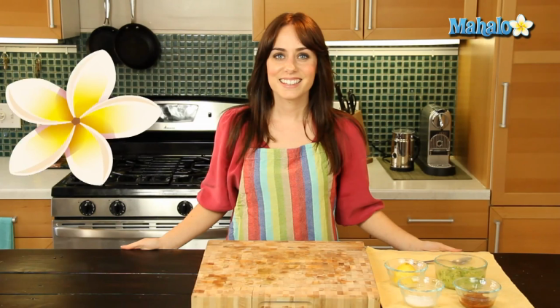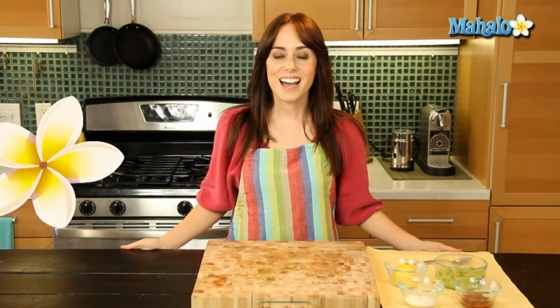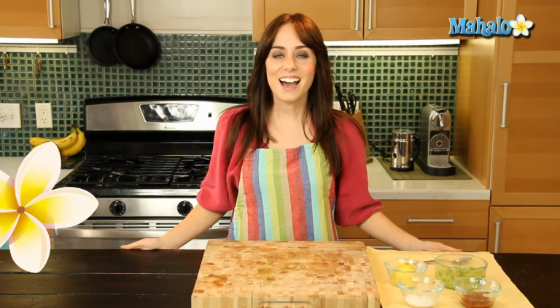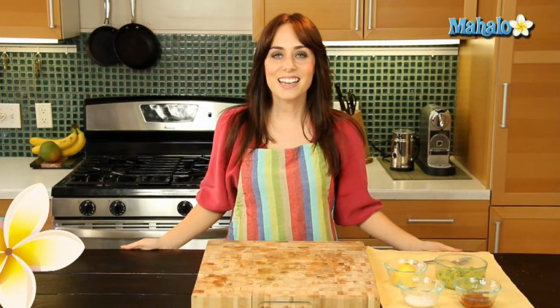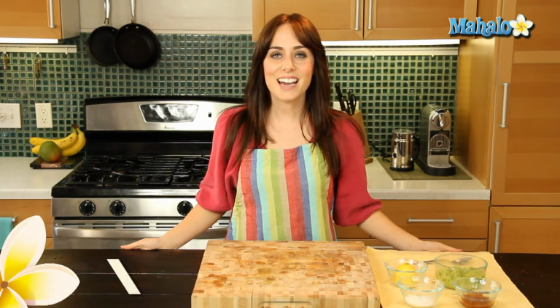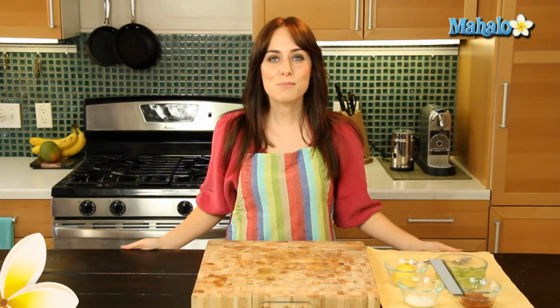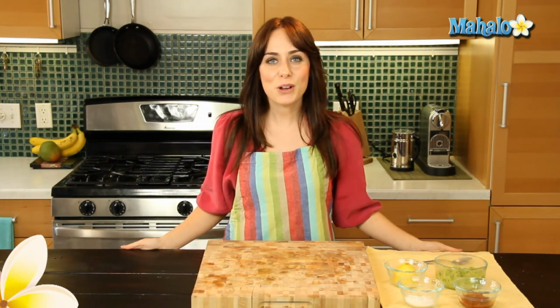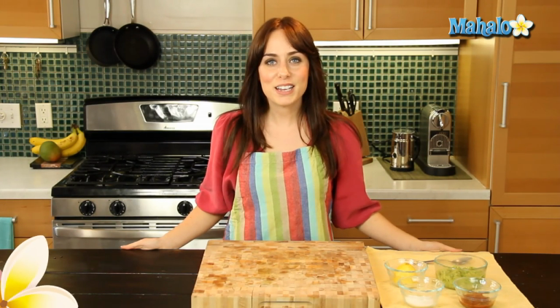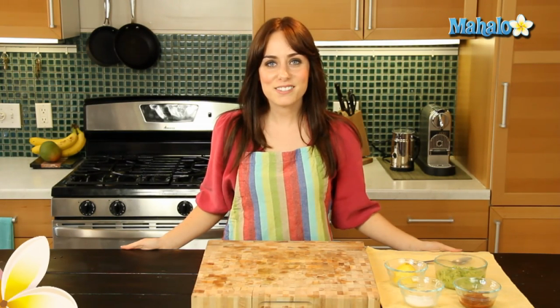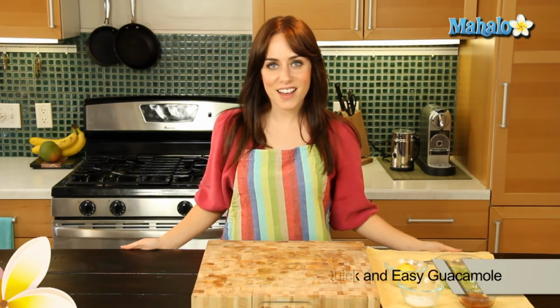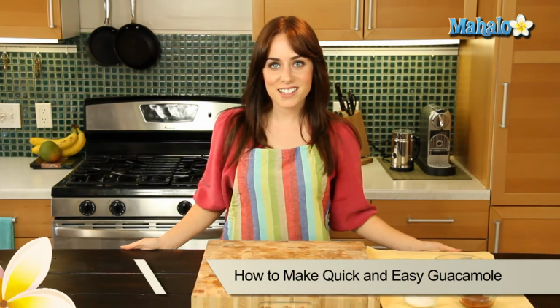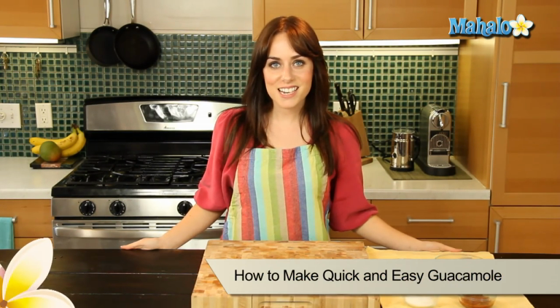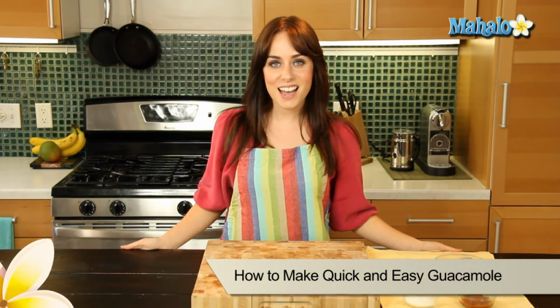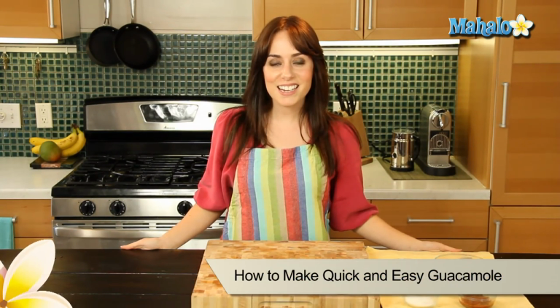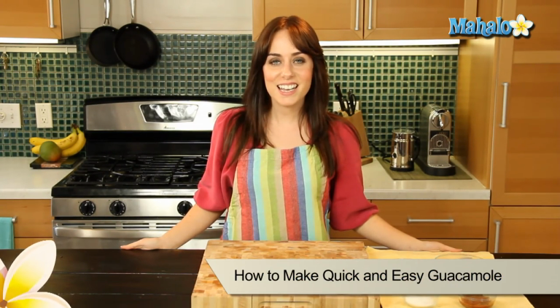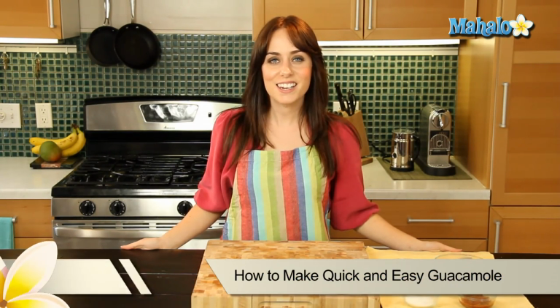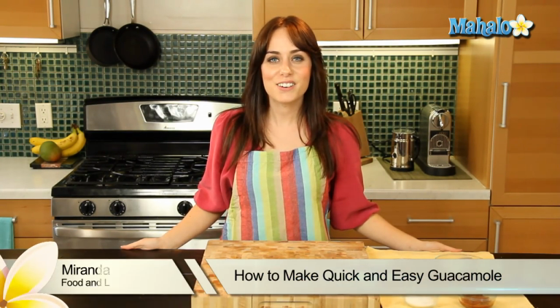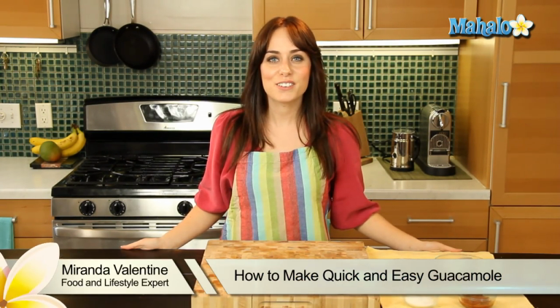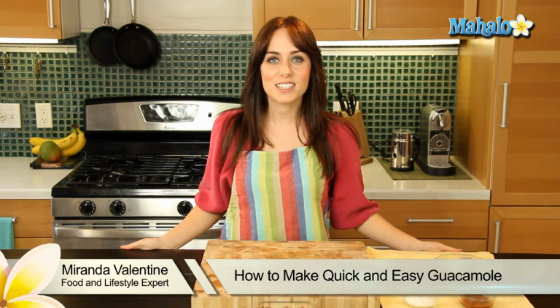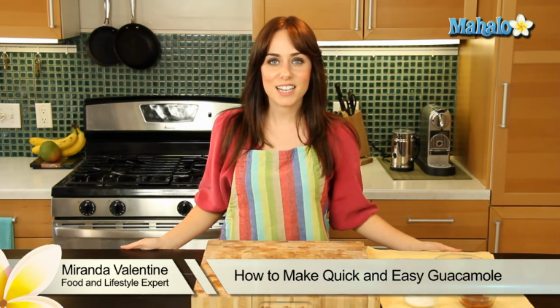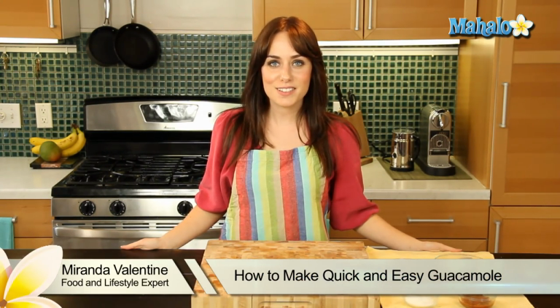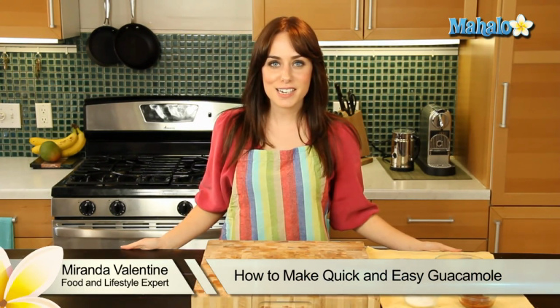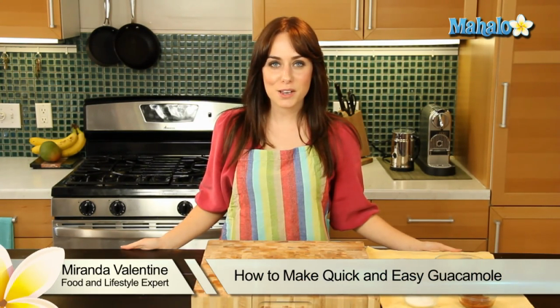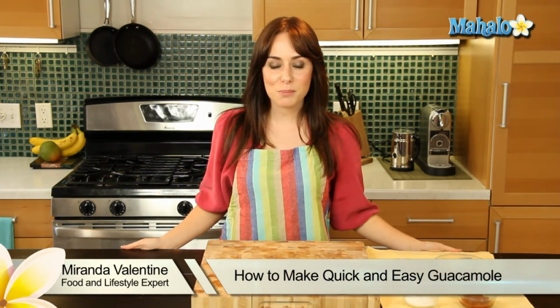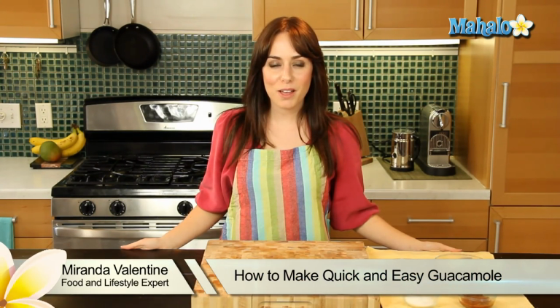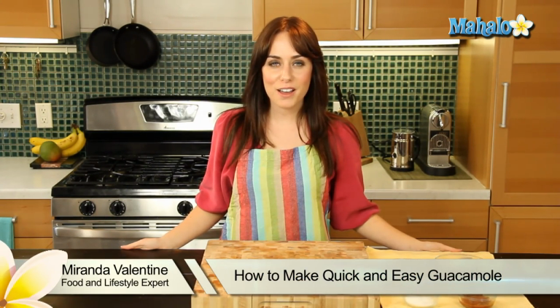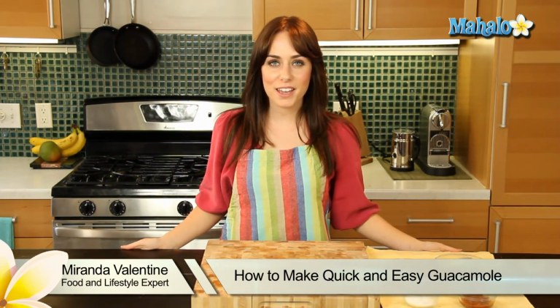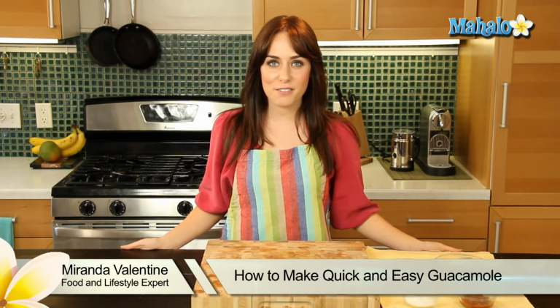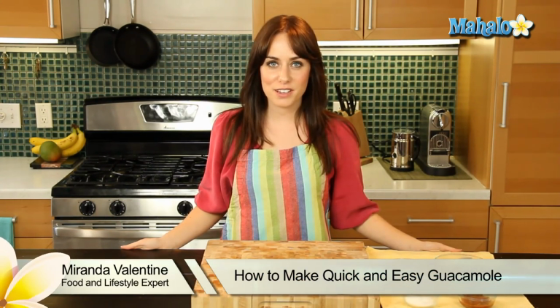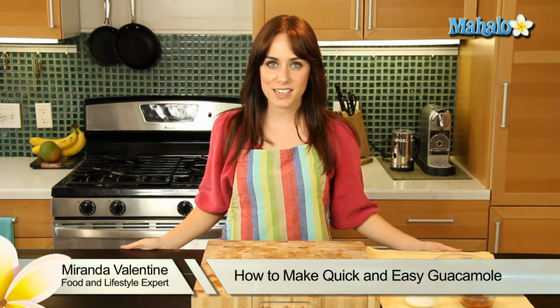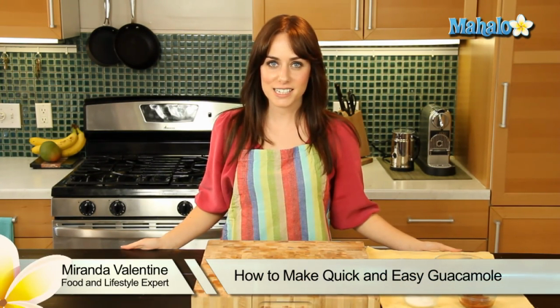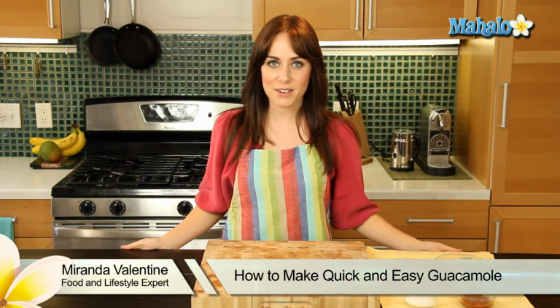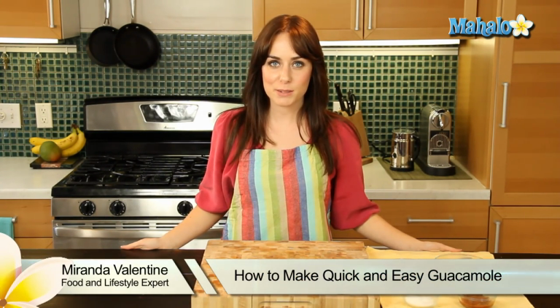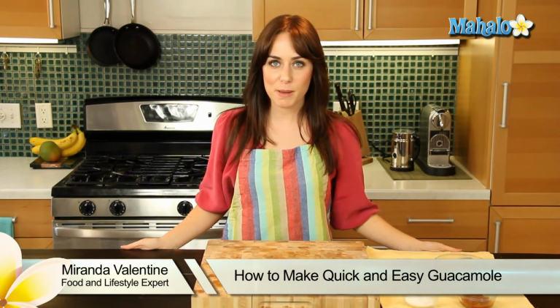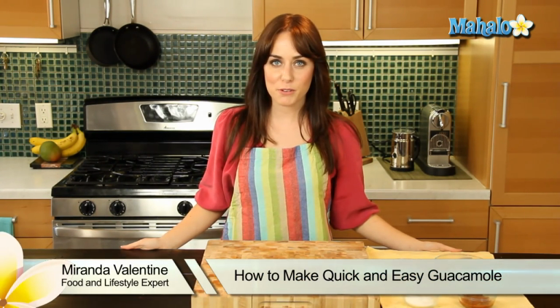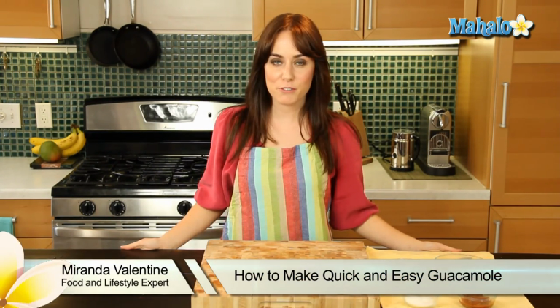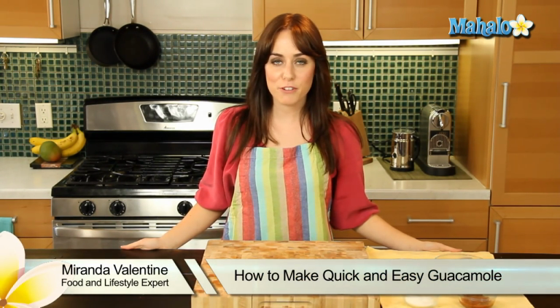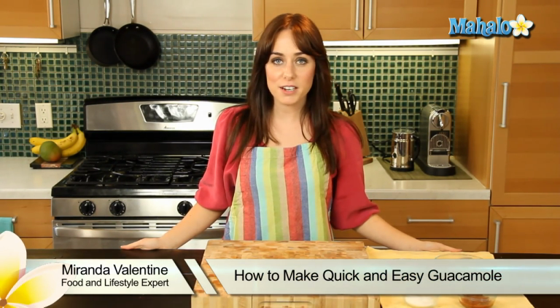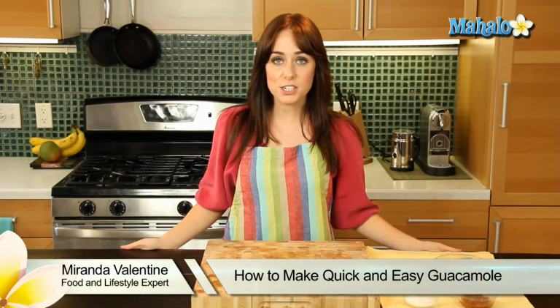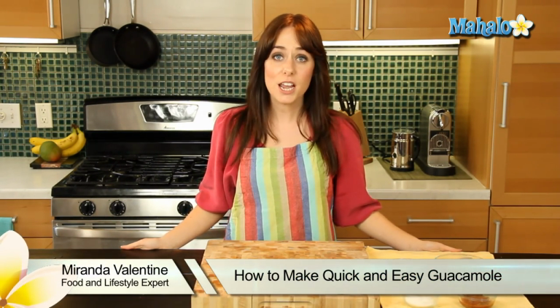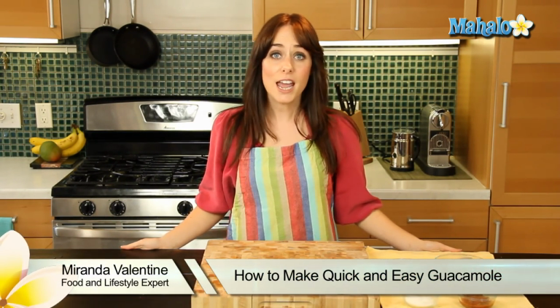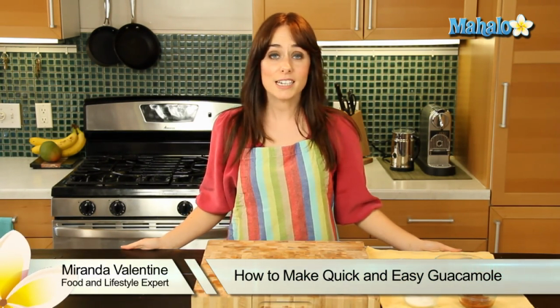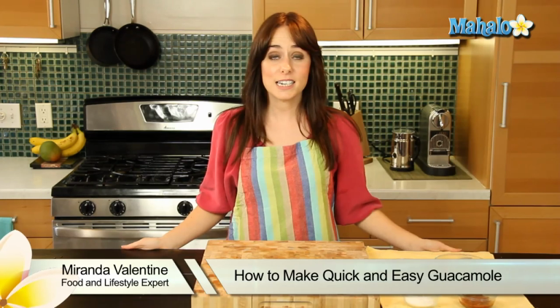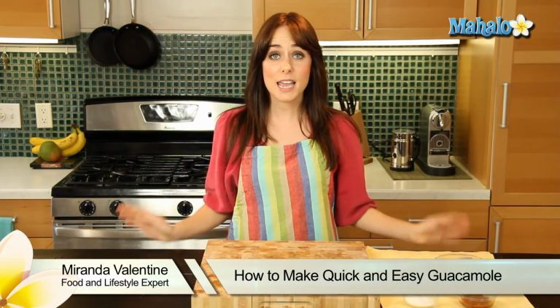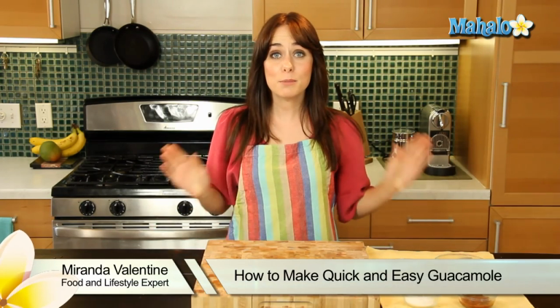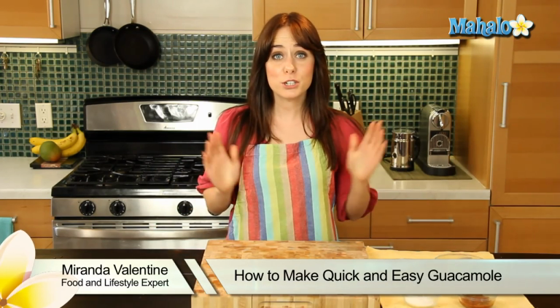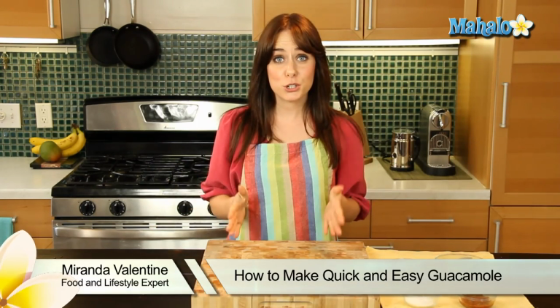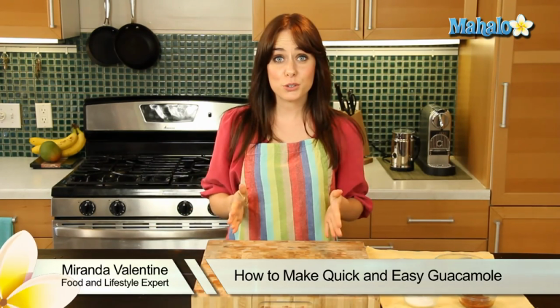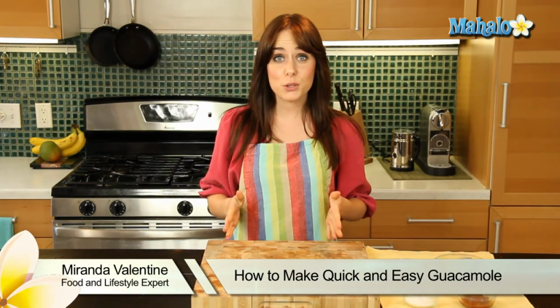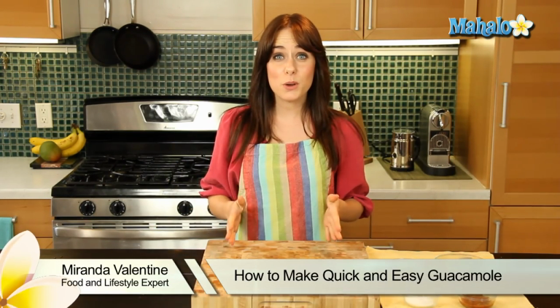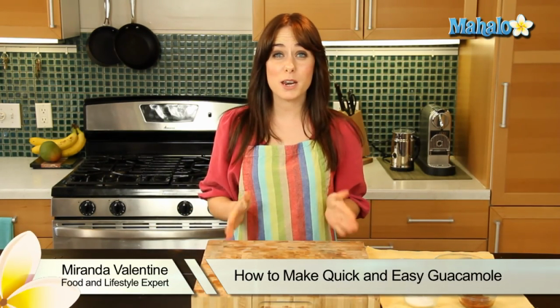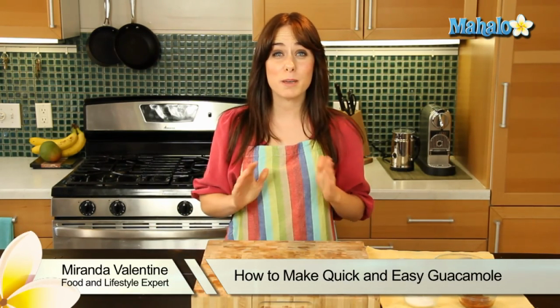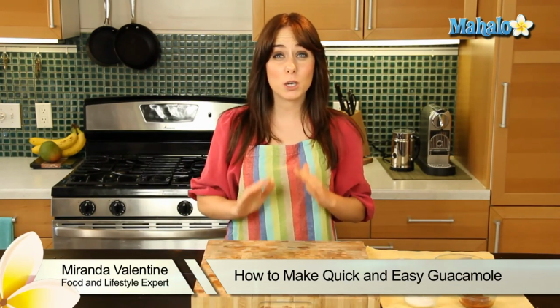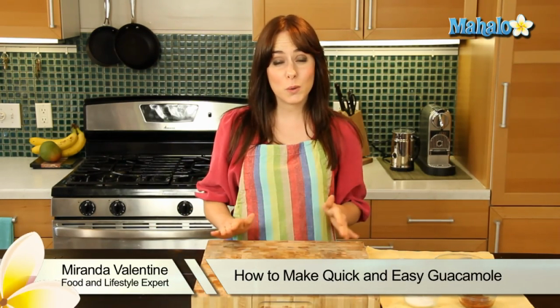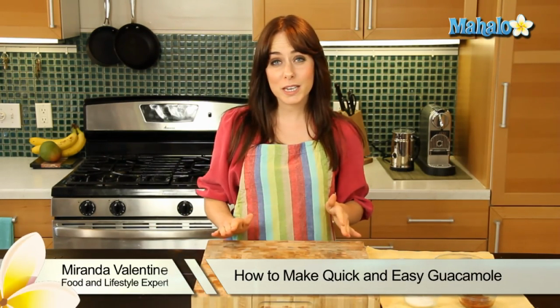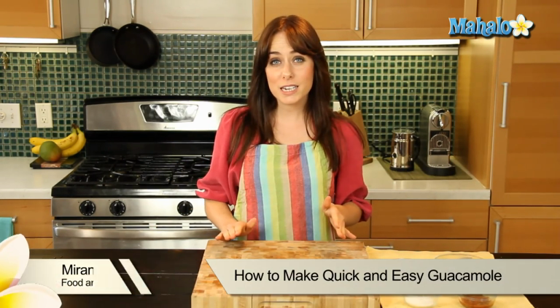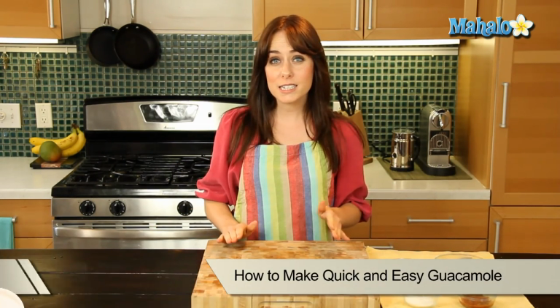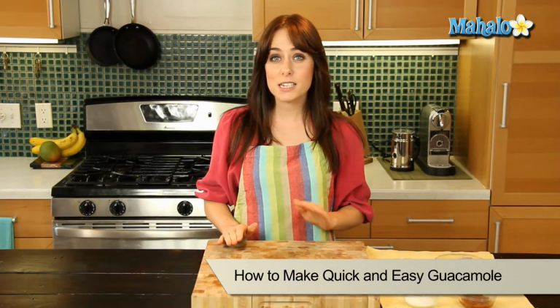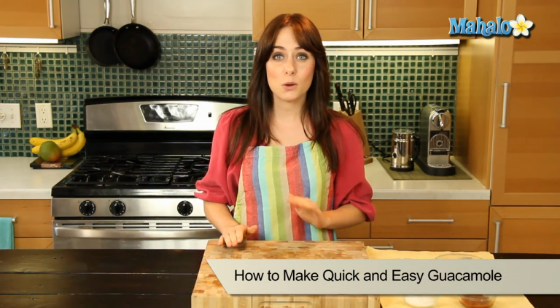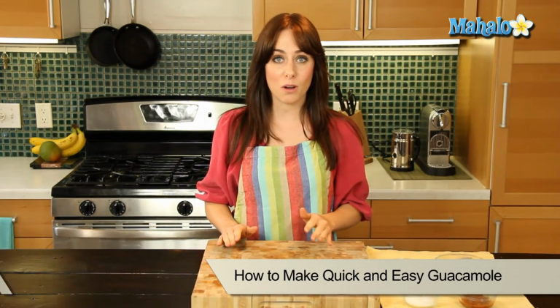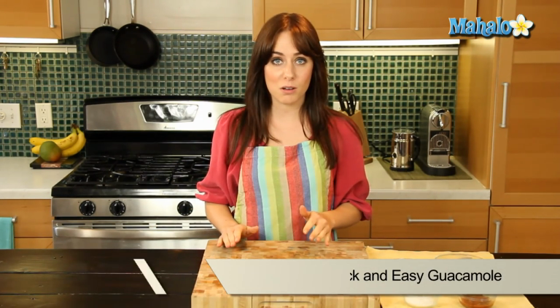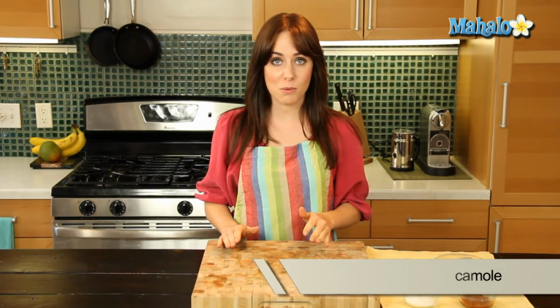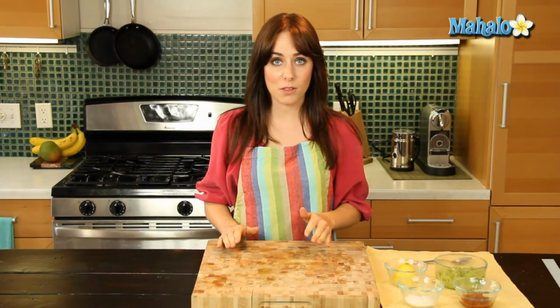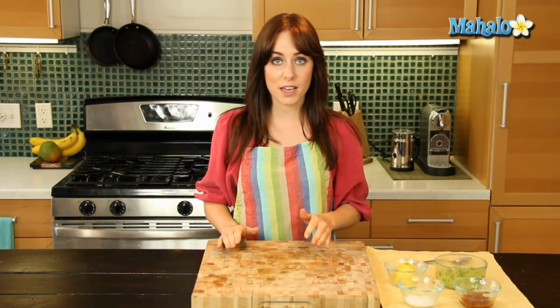Hi, I'm Miranda Valentine, editor of the lifestyle blog Everything Sounds Better in French, and today I'm going to show you how to make quick and easy guacamole.